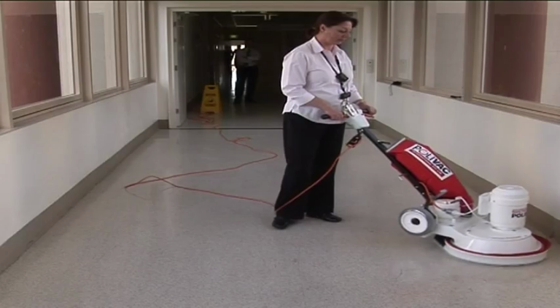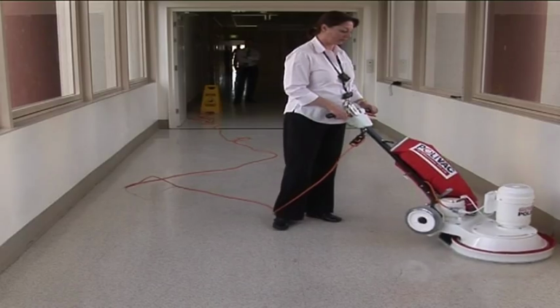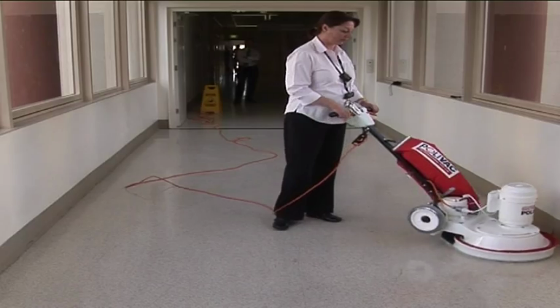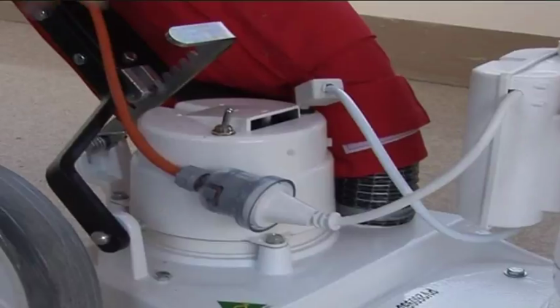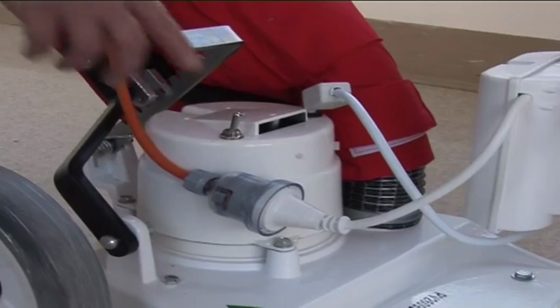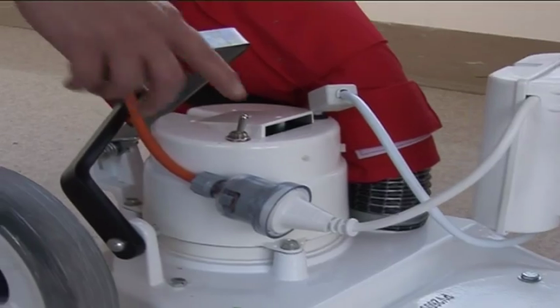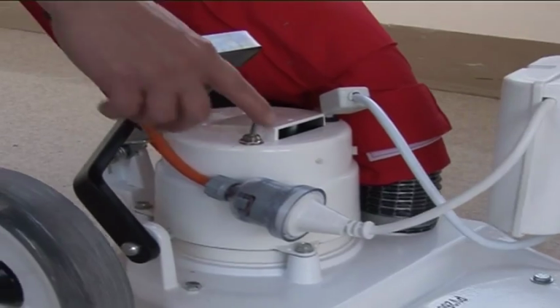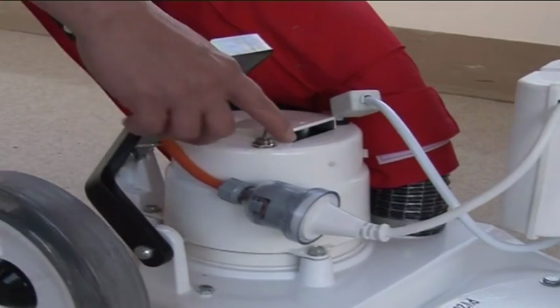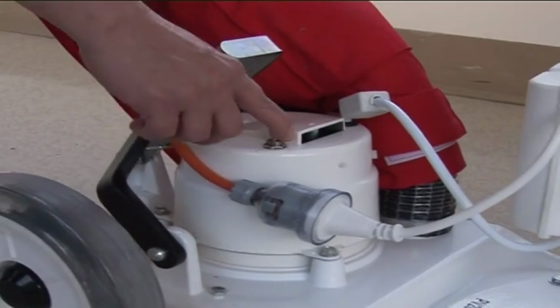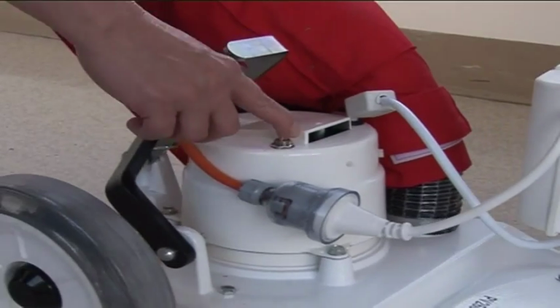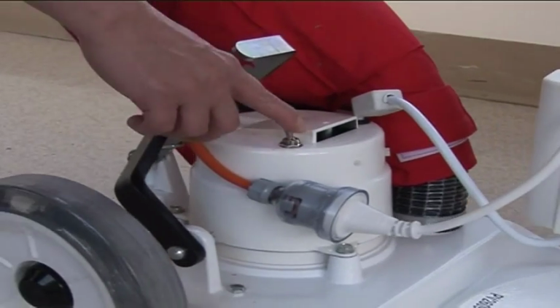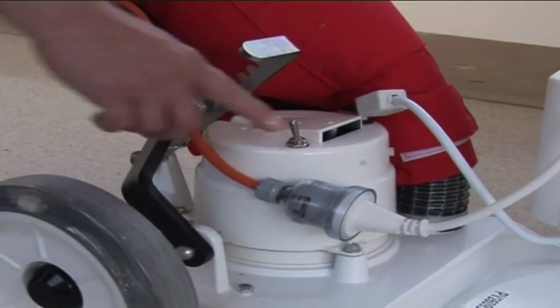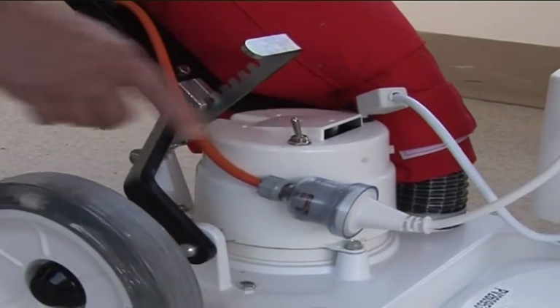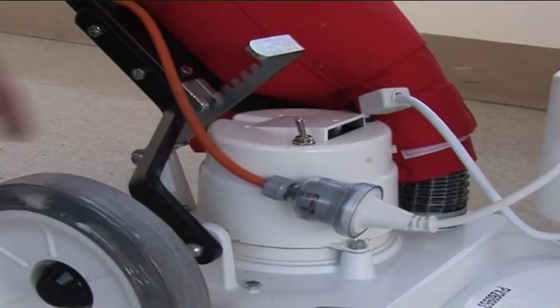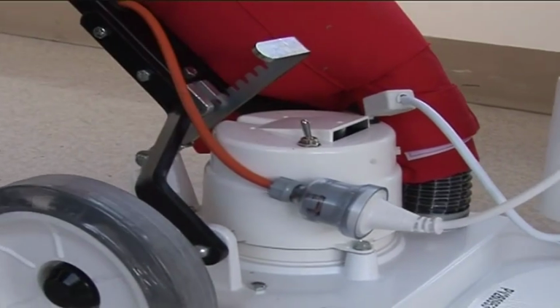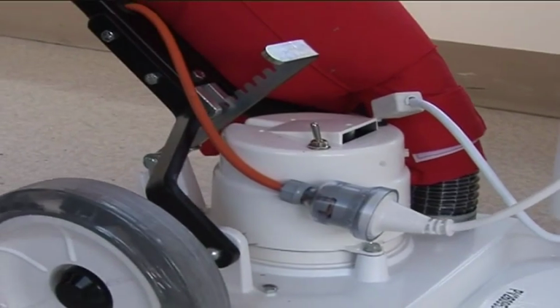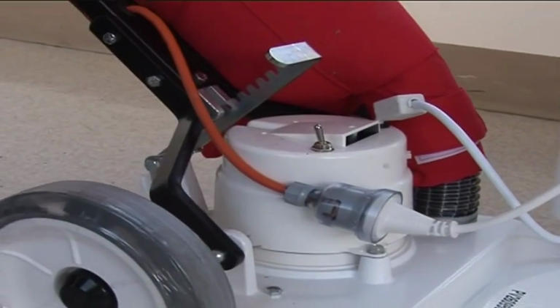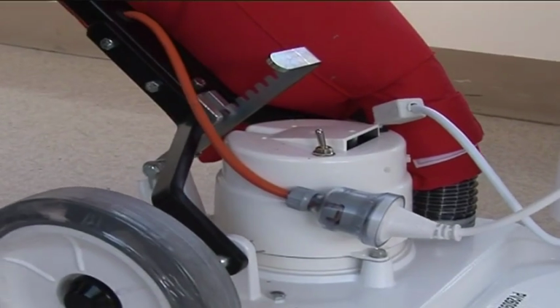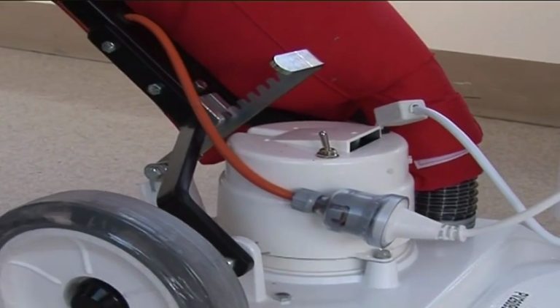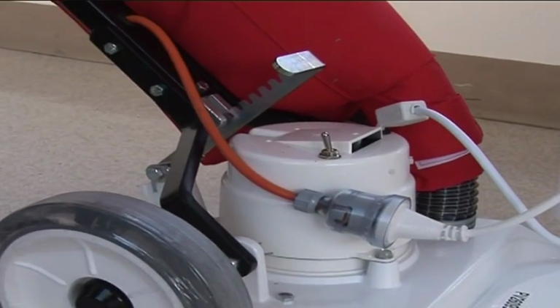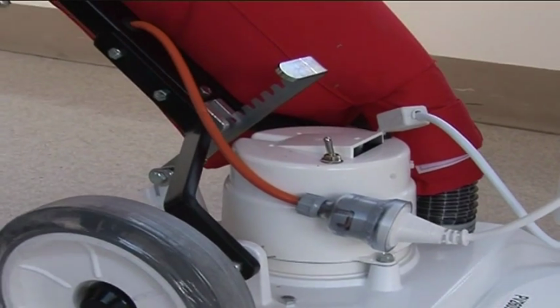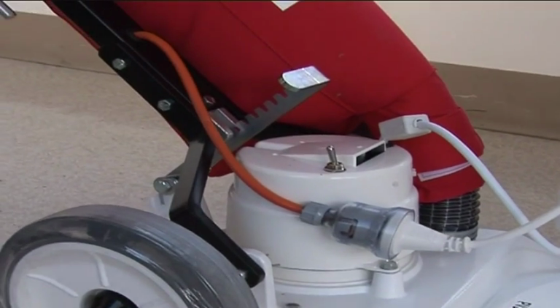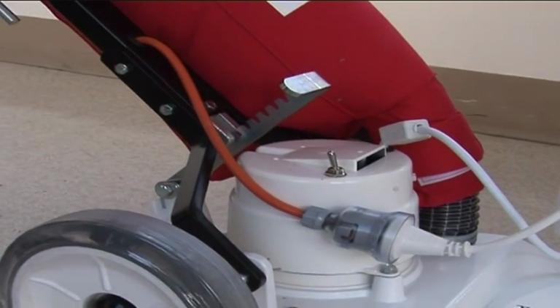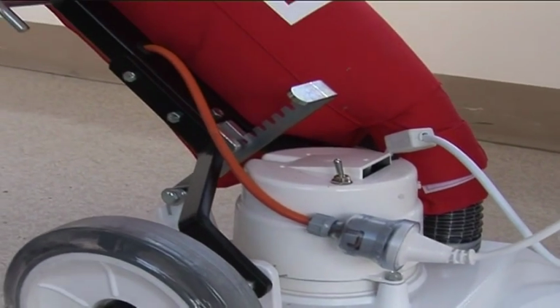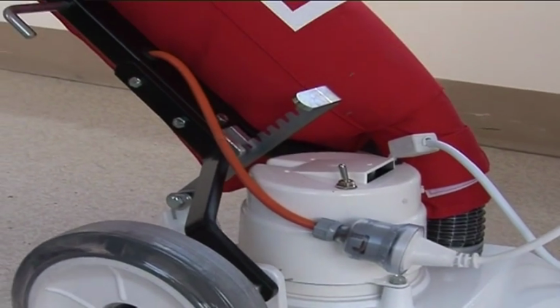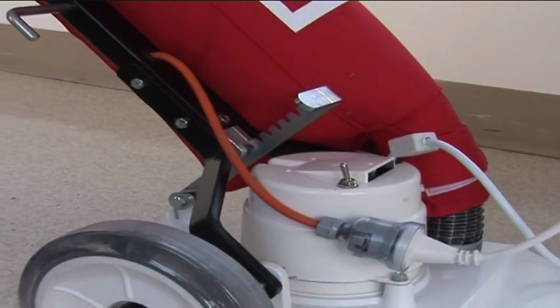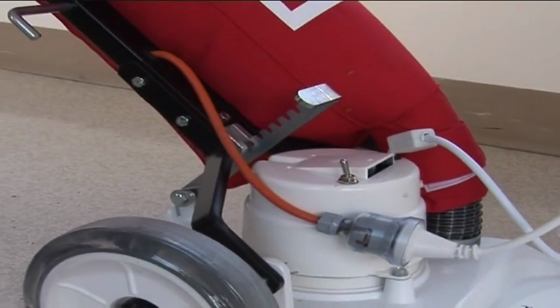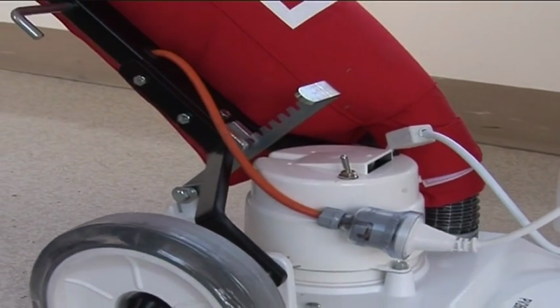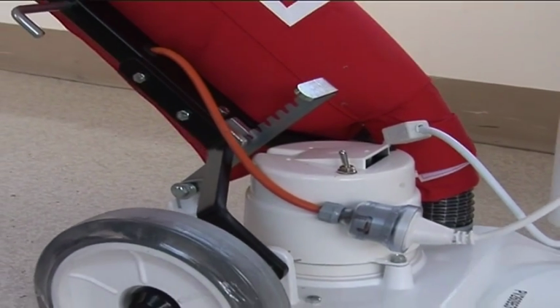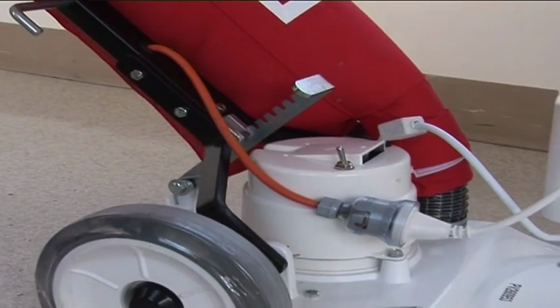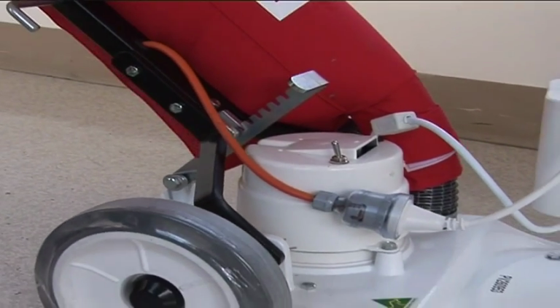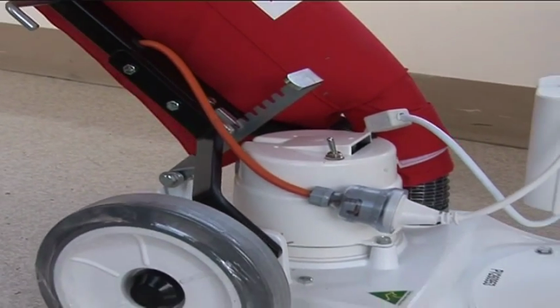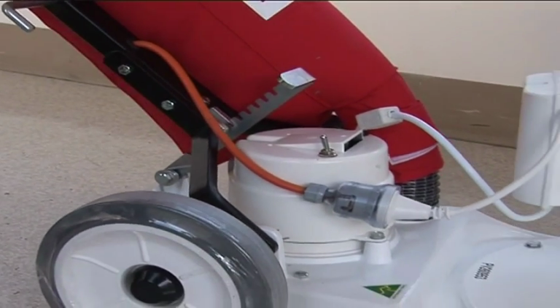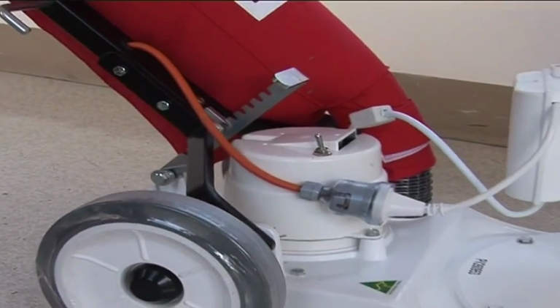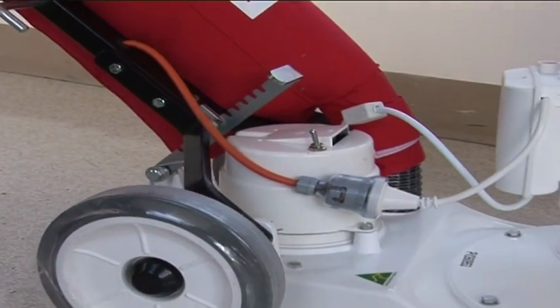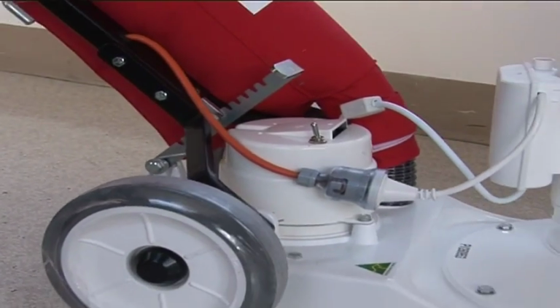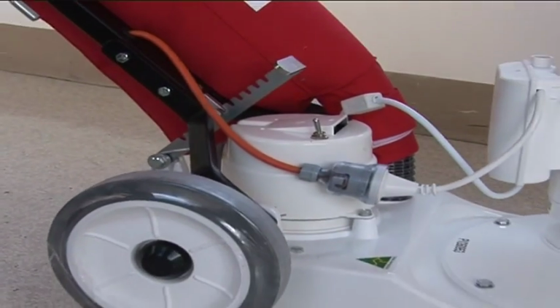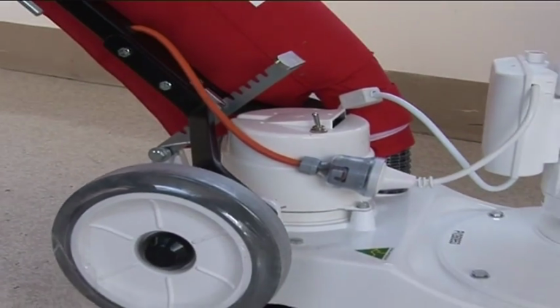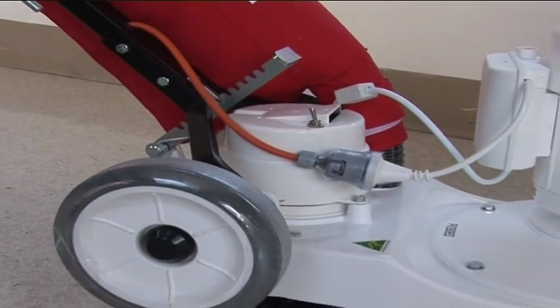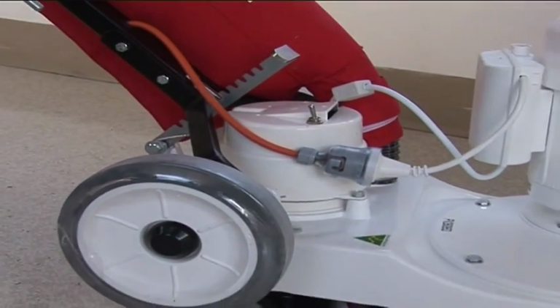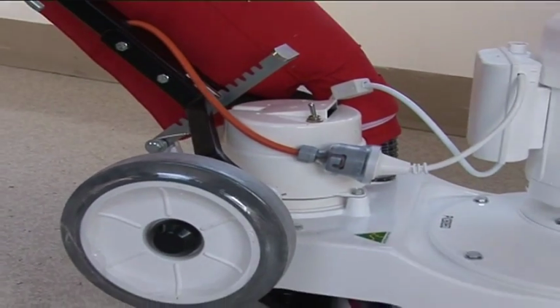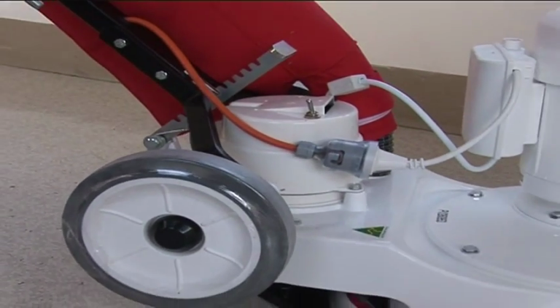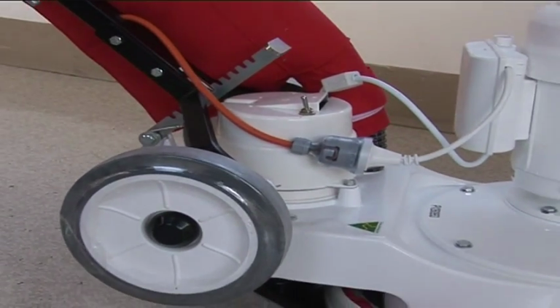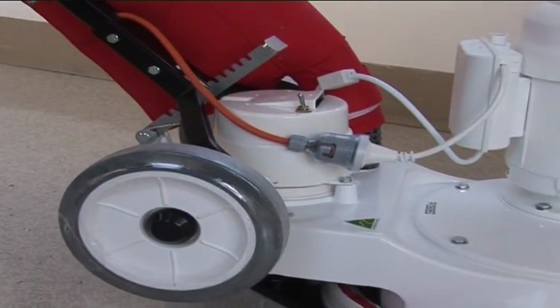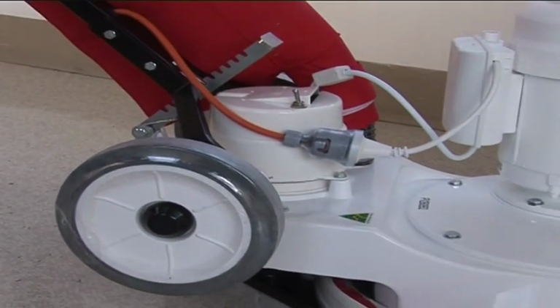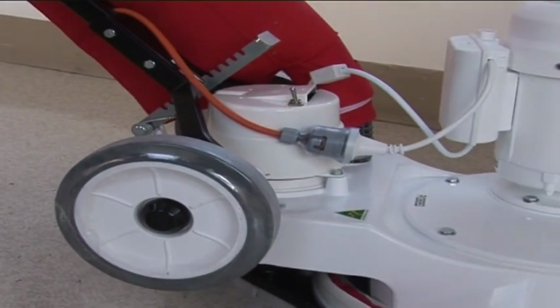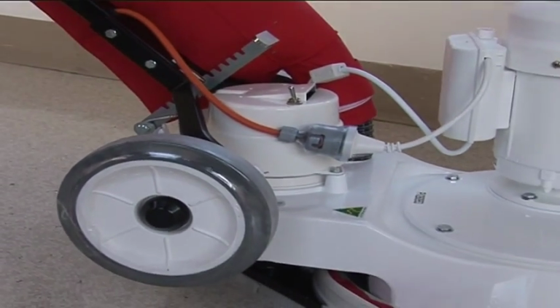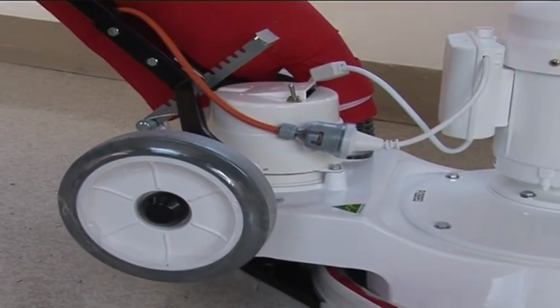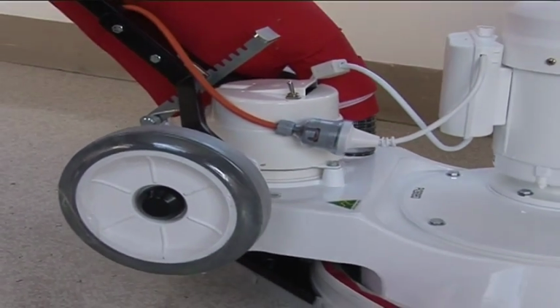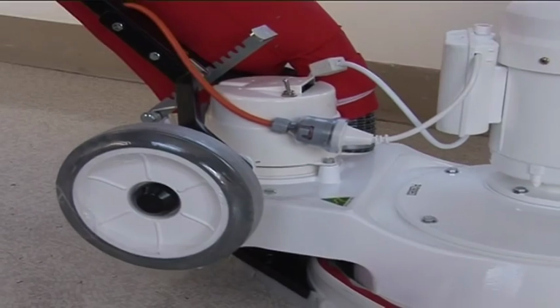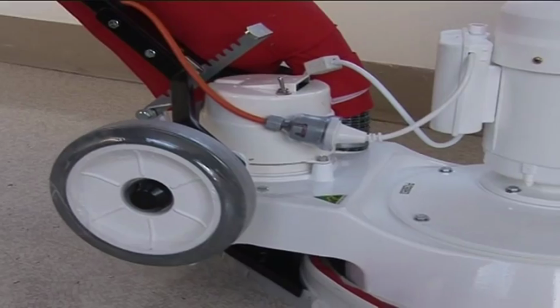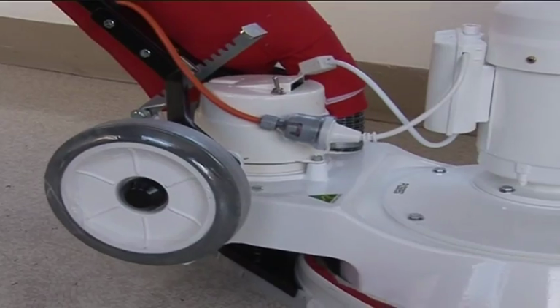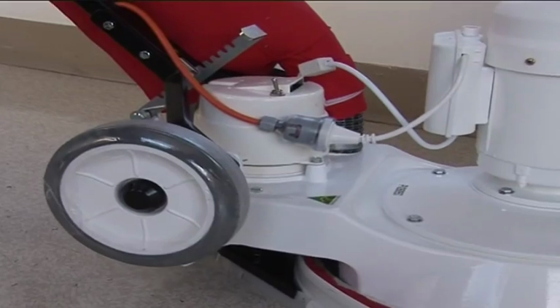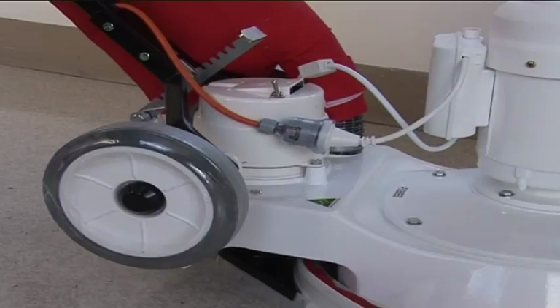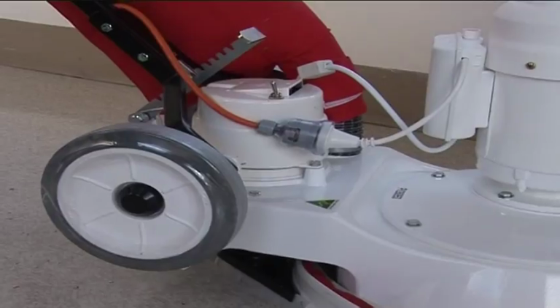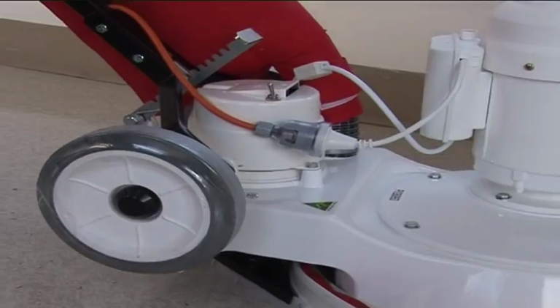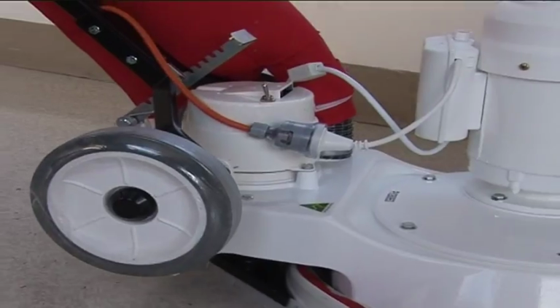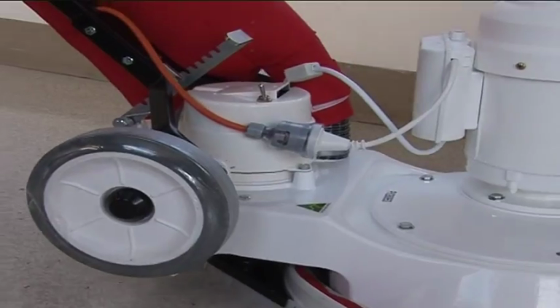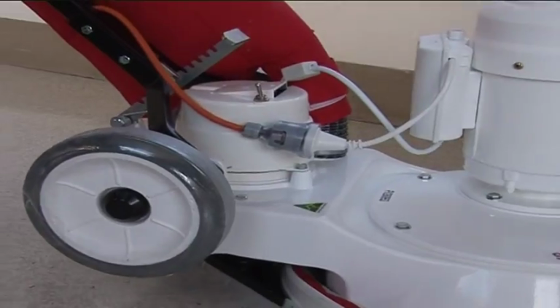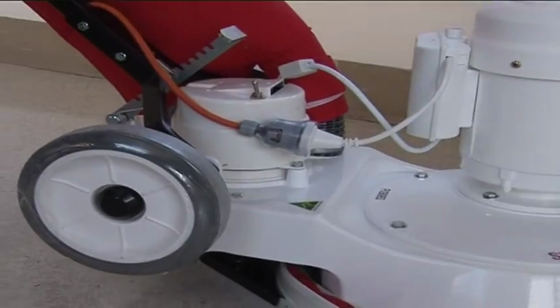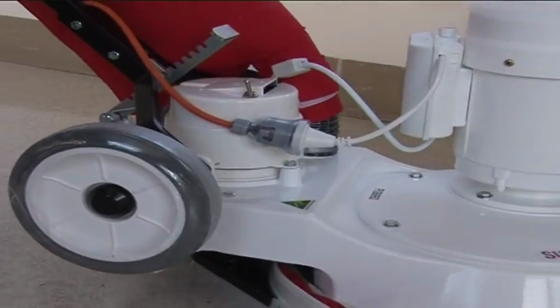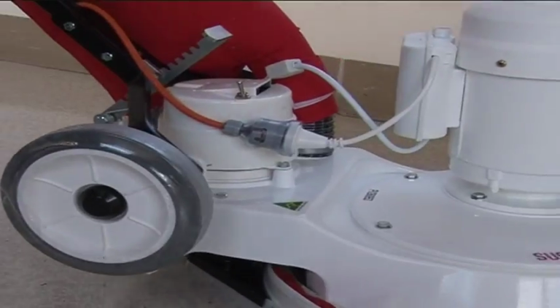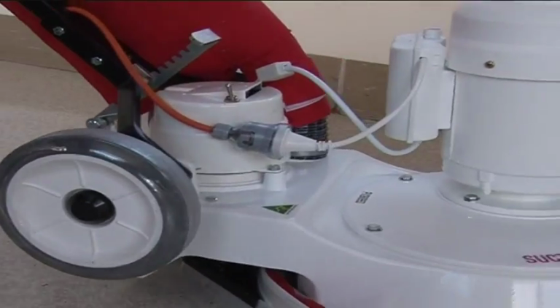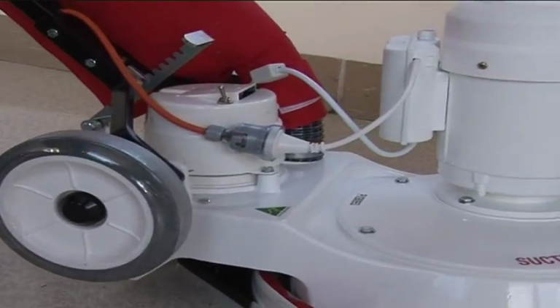The PV25 also has a unique bypass vacuum motor. This means liquids cannot damage the motor.